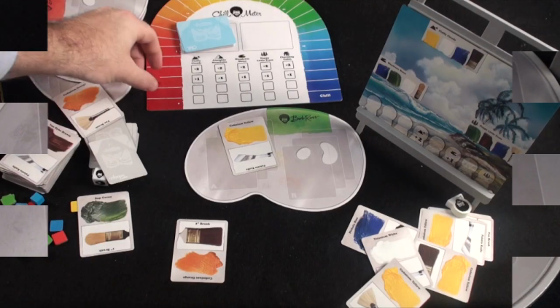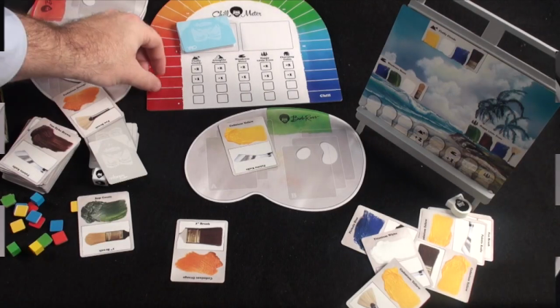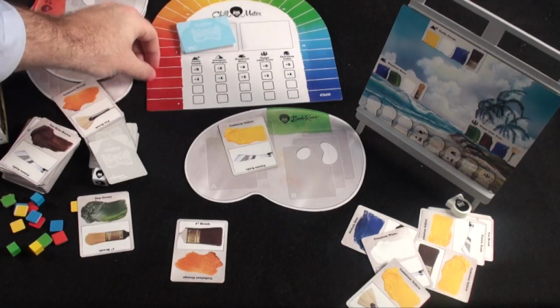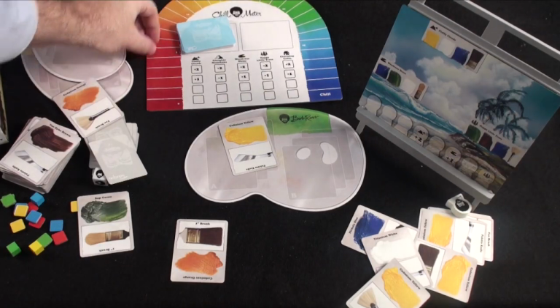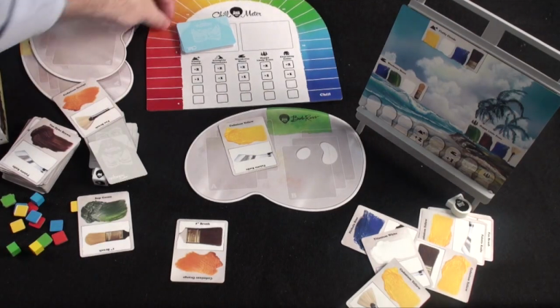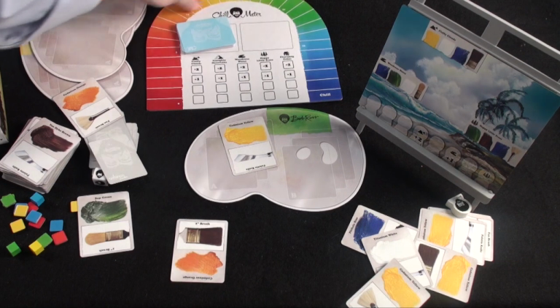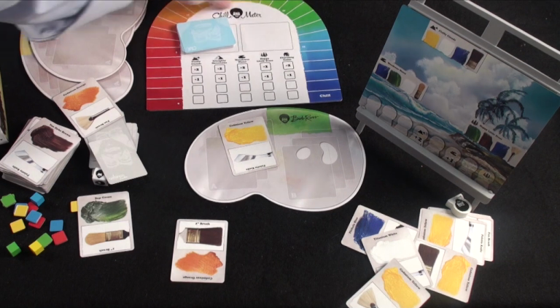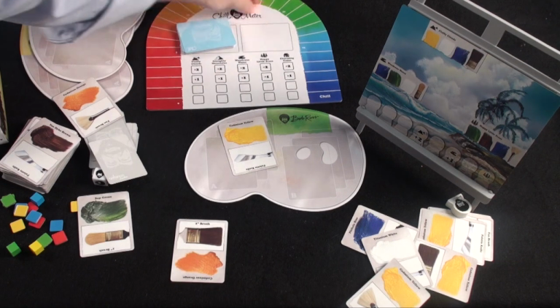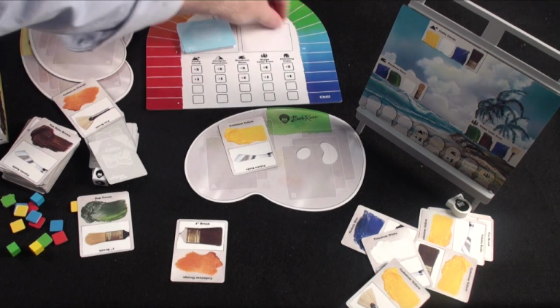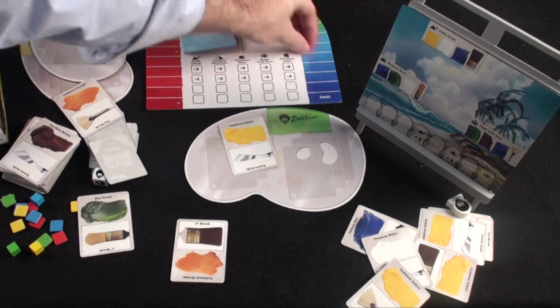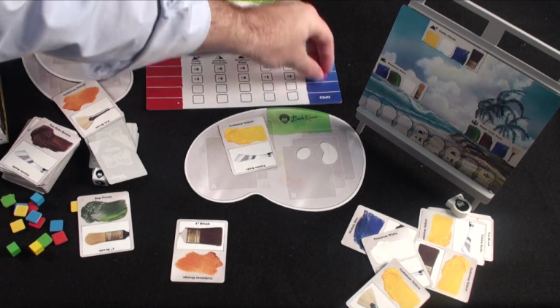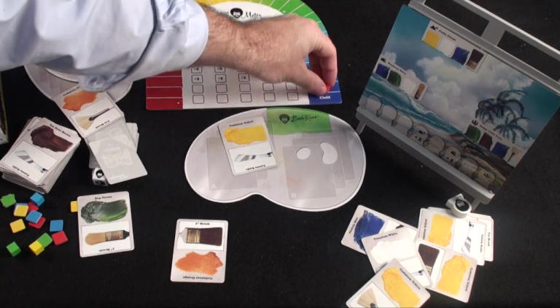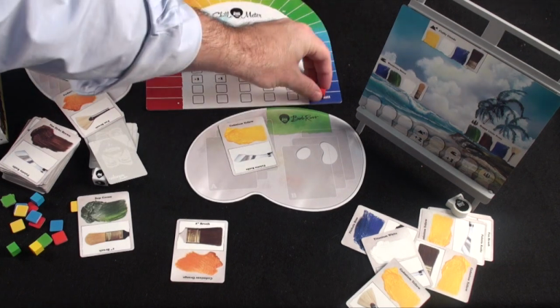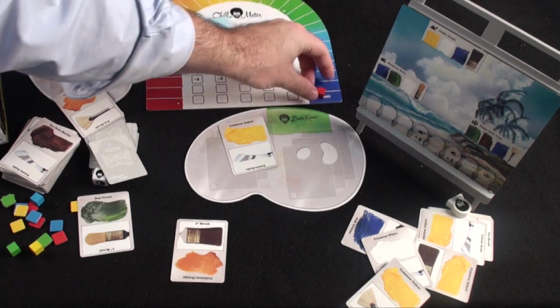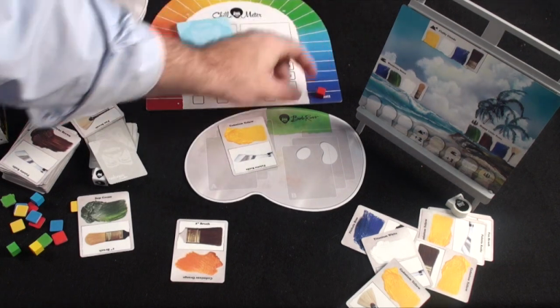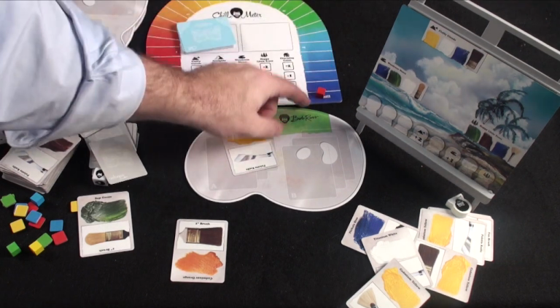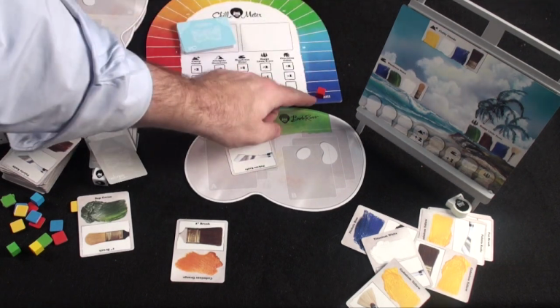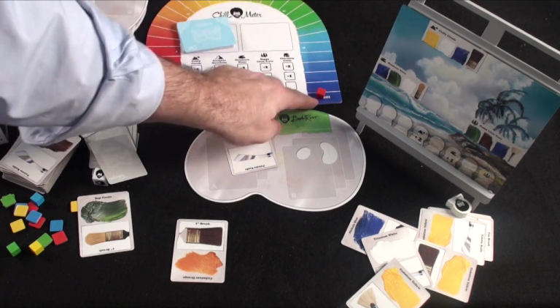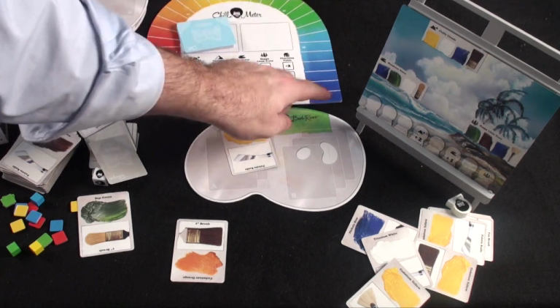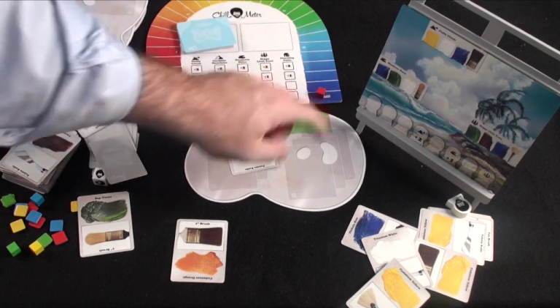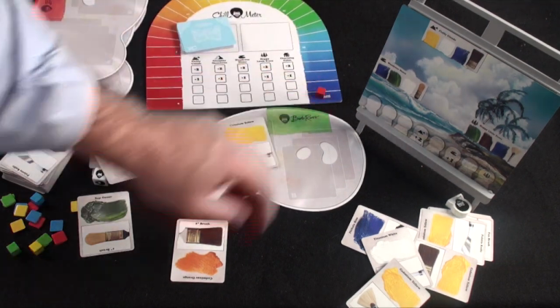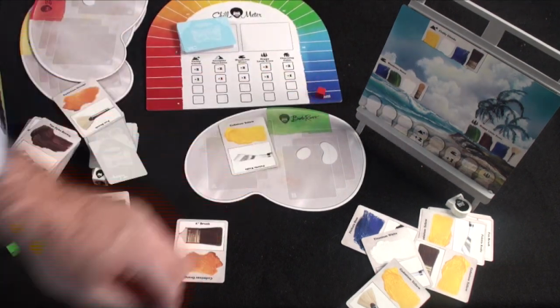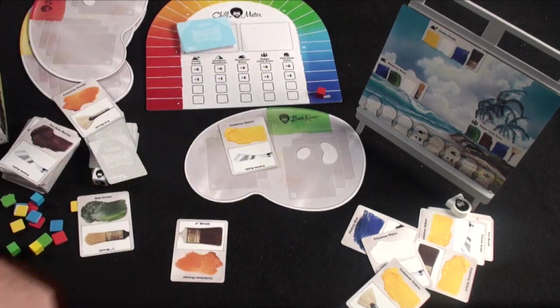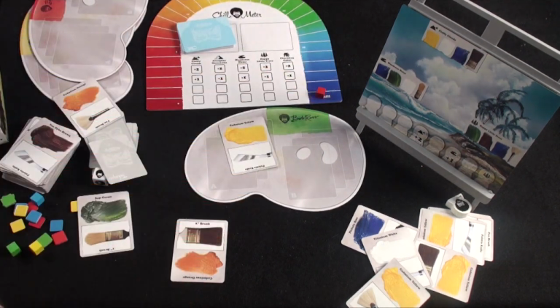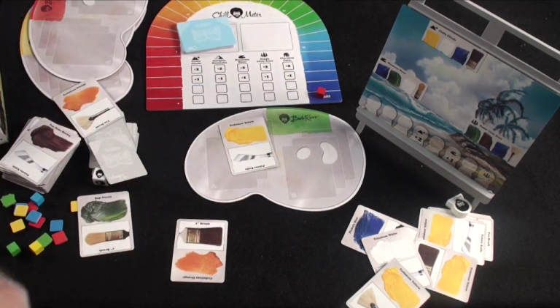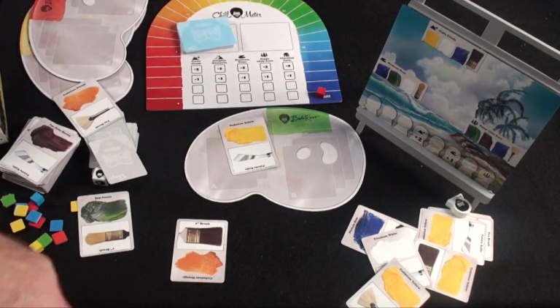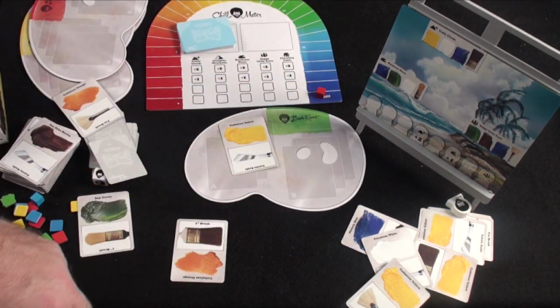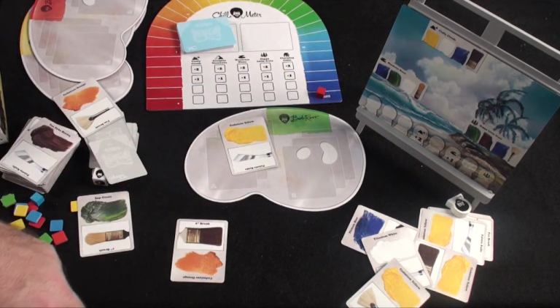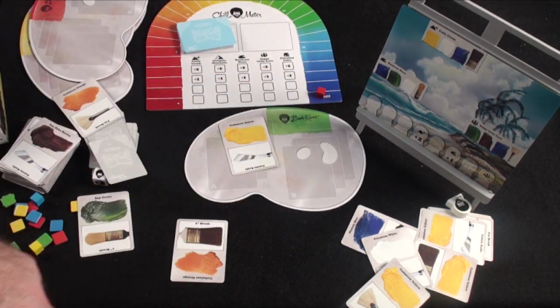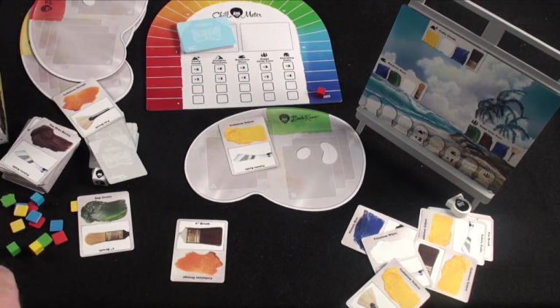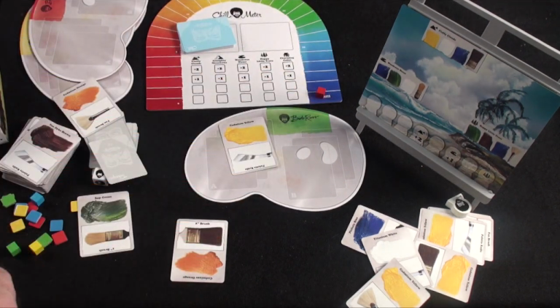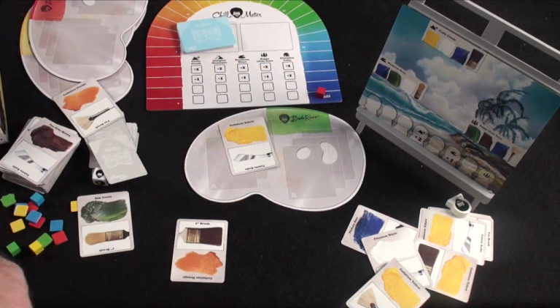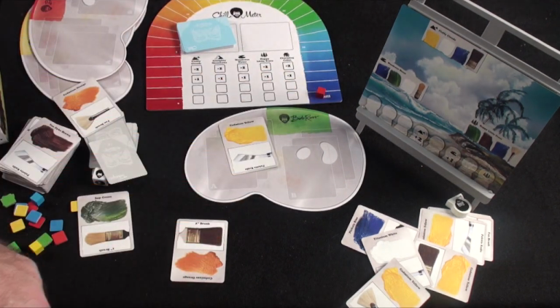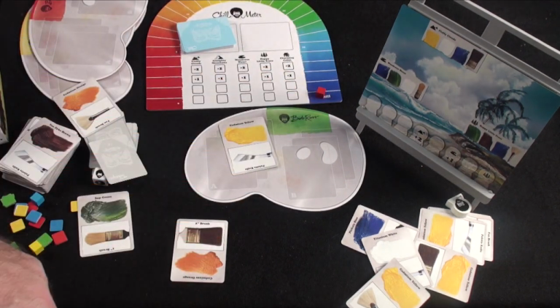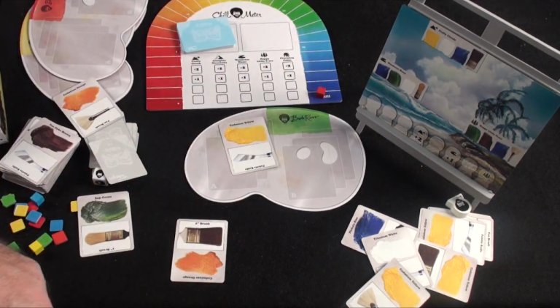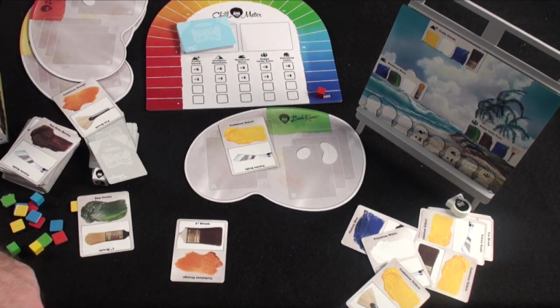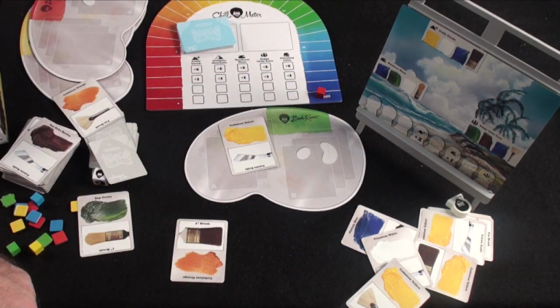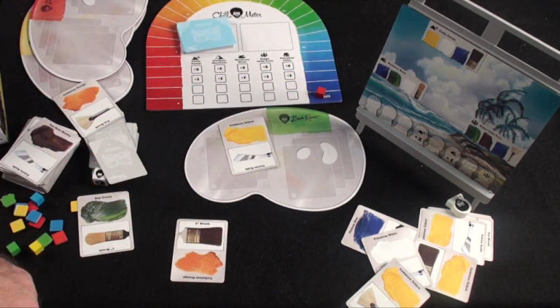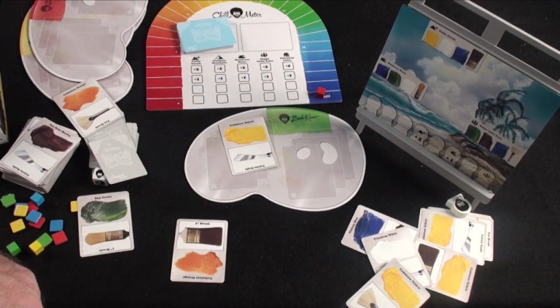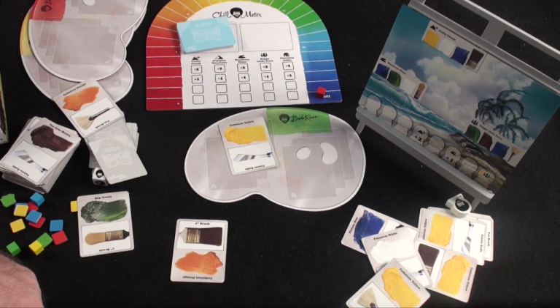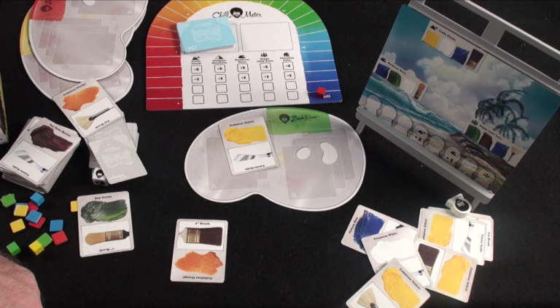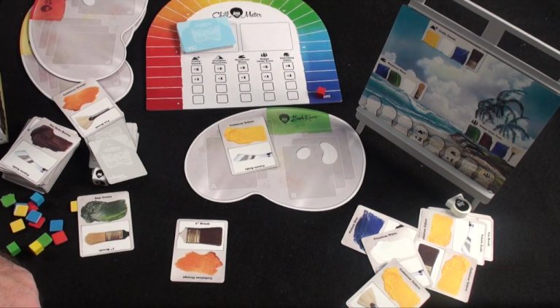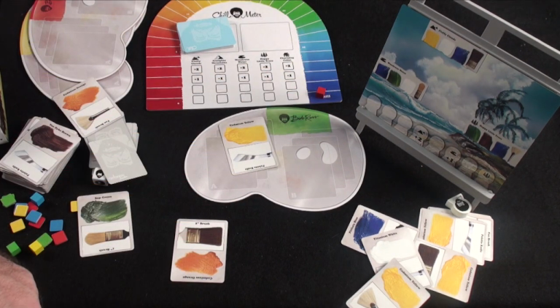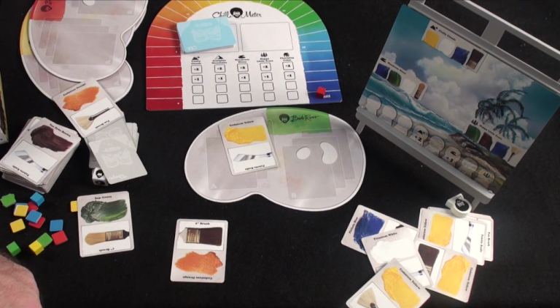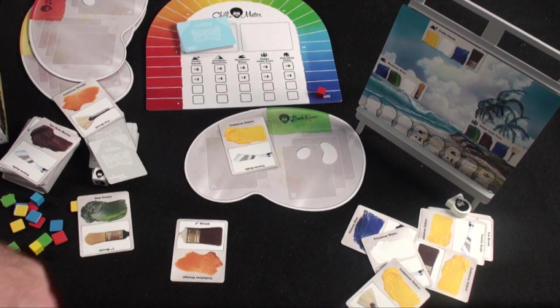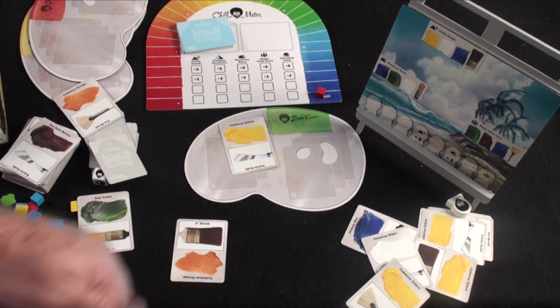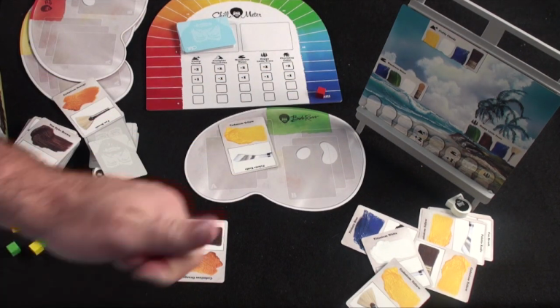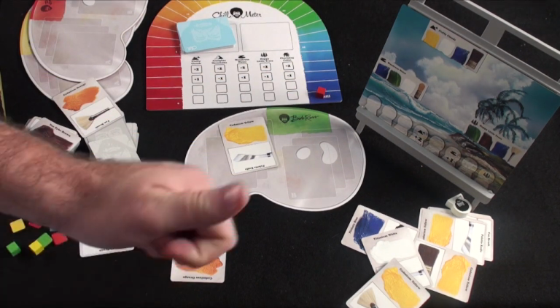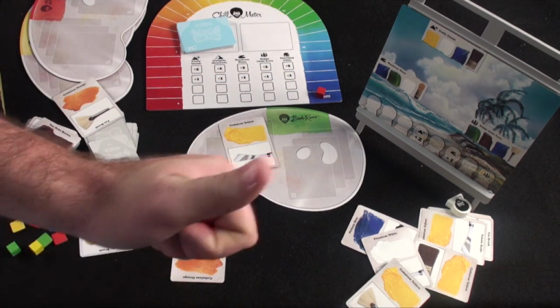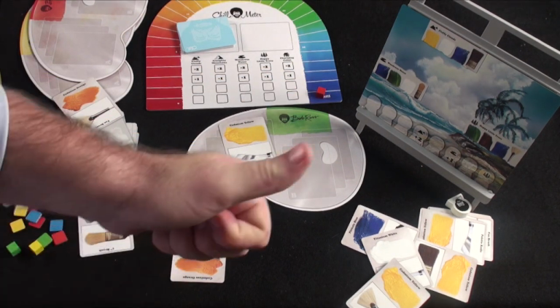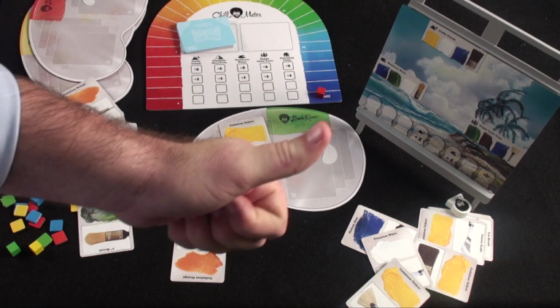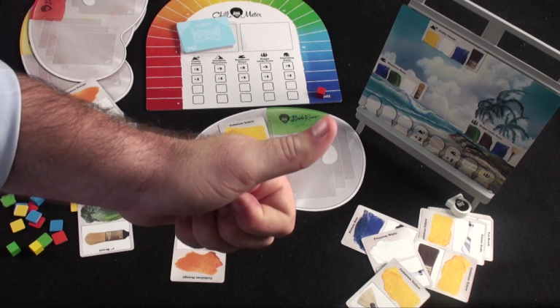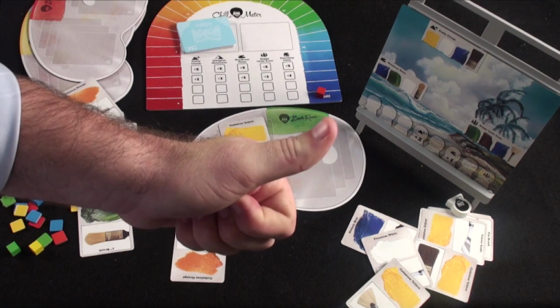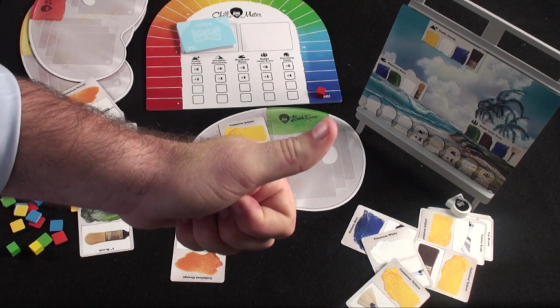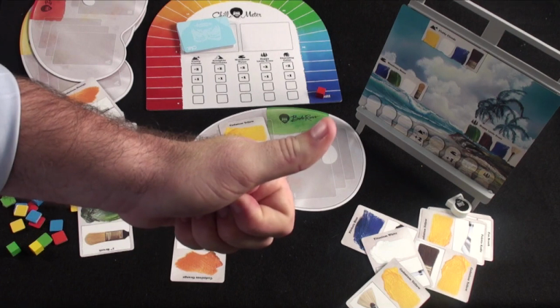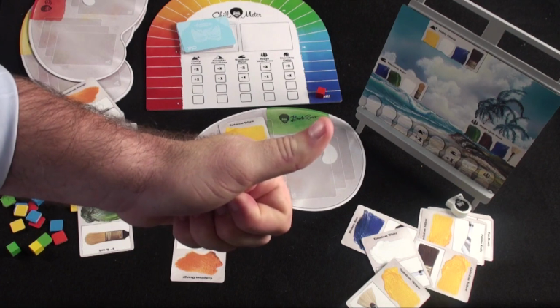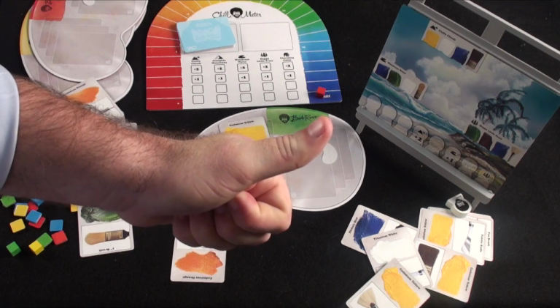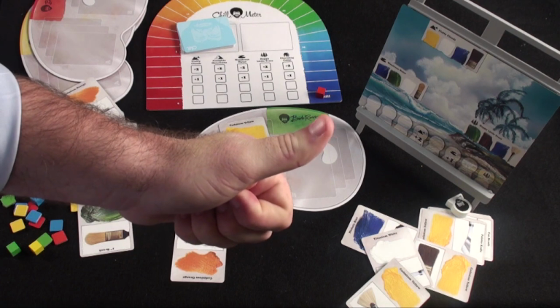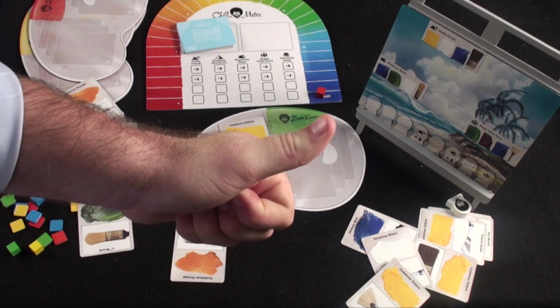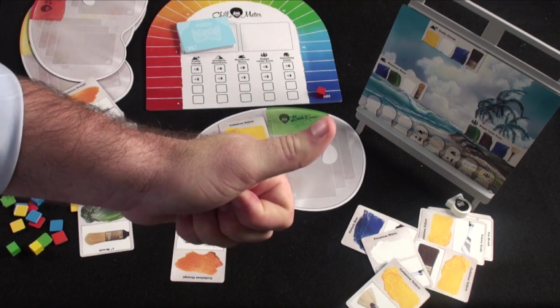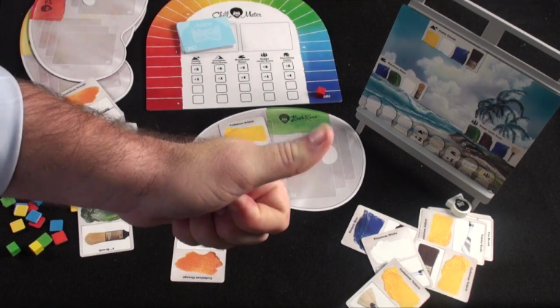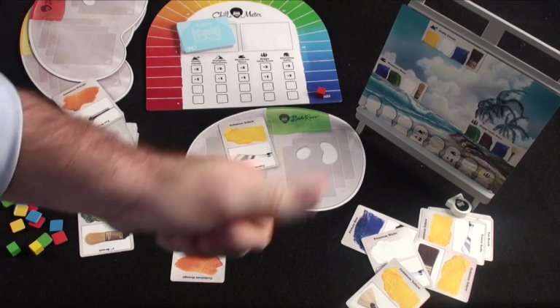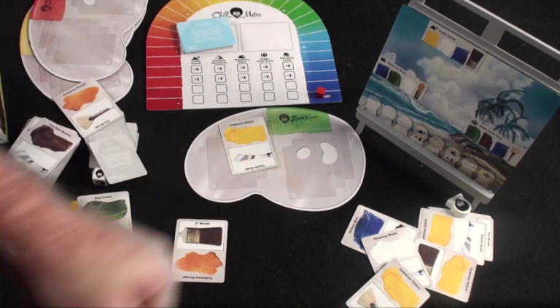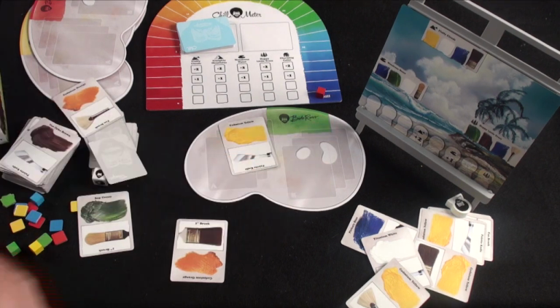When your scoring marker reaches the chill space, you win the game and you can tell everybody you're friends with Bob Ross.